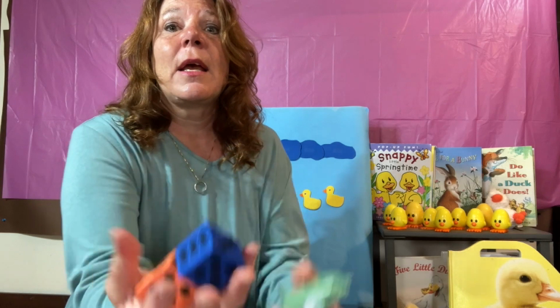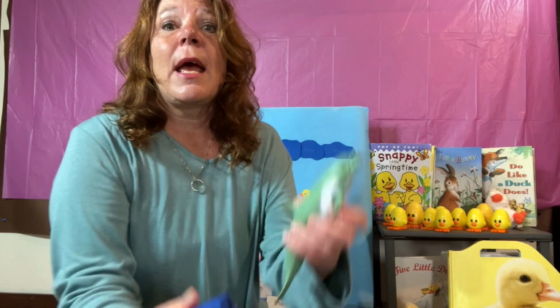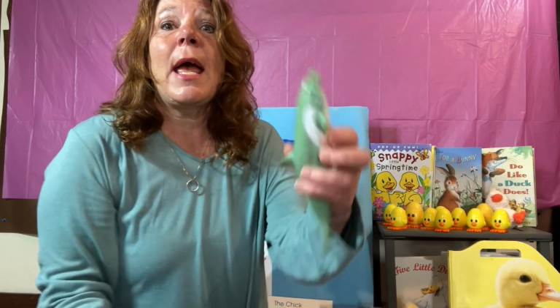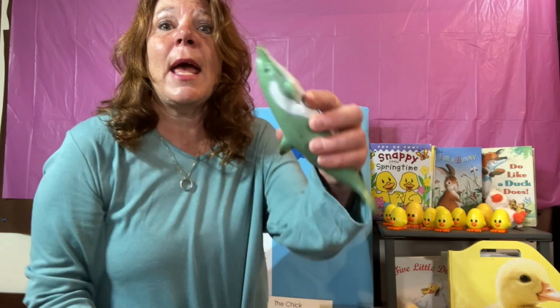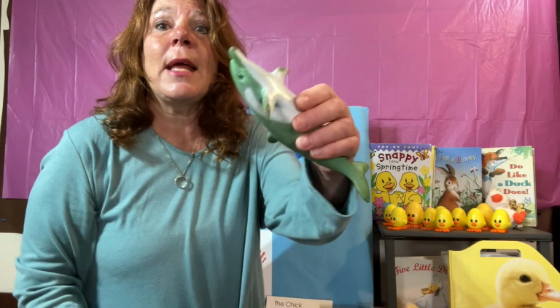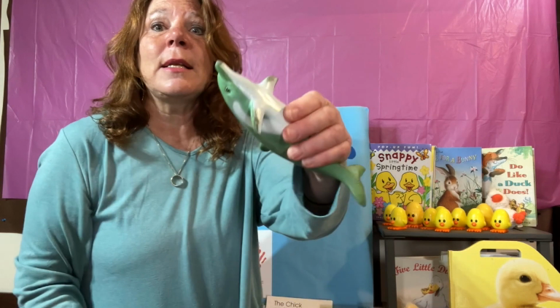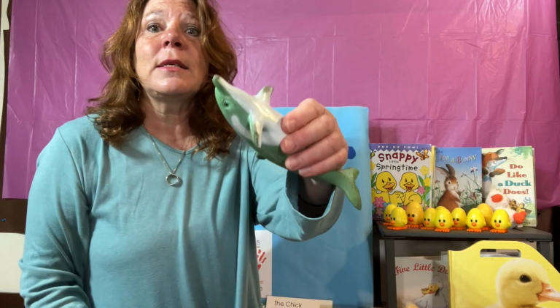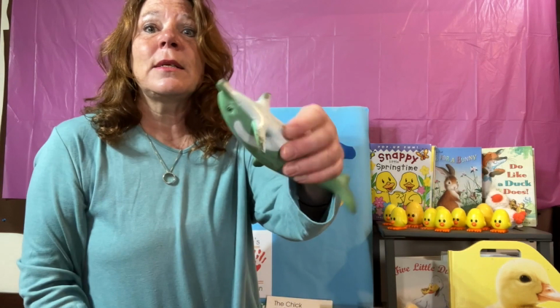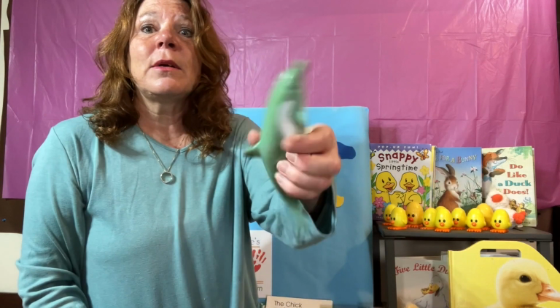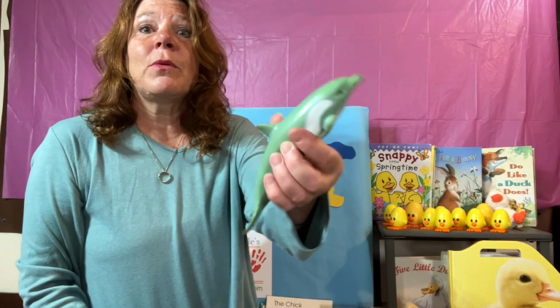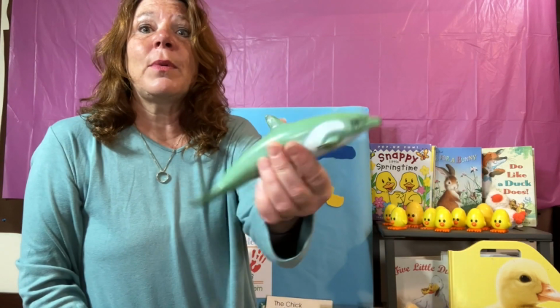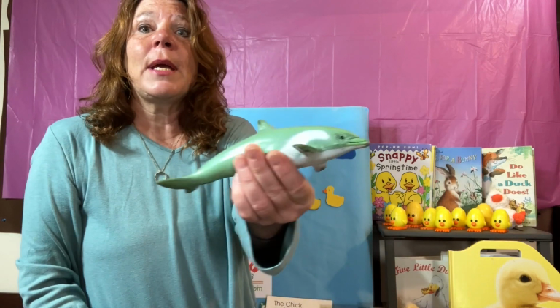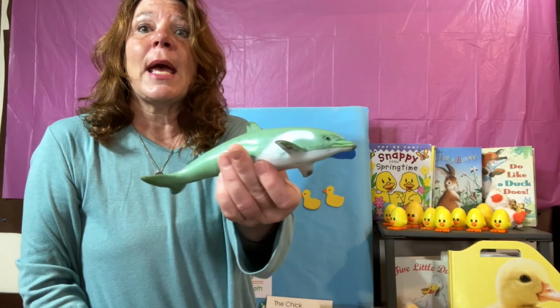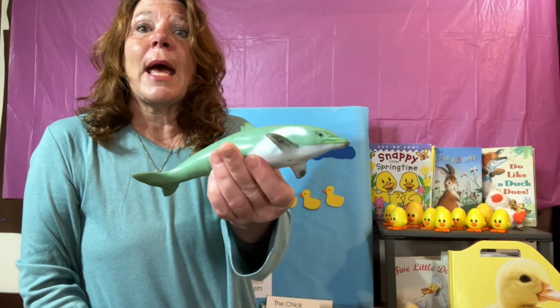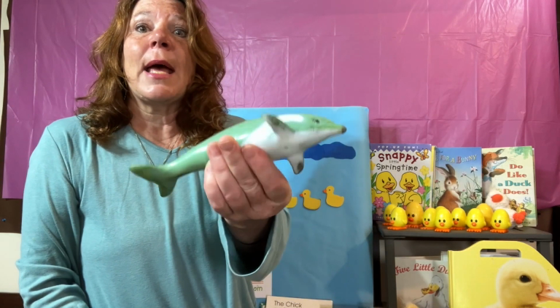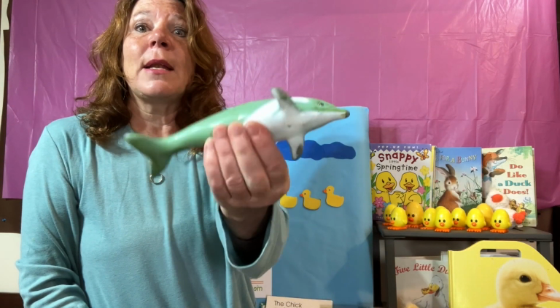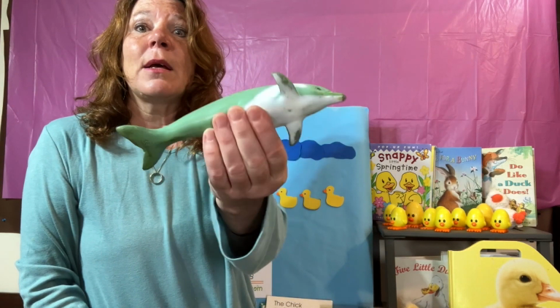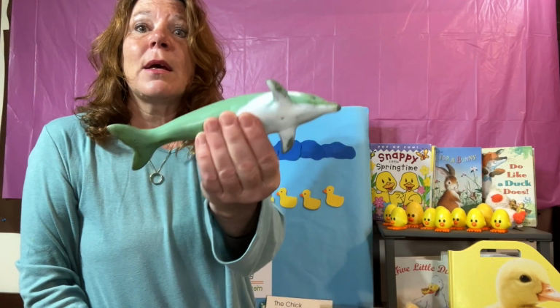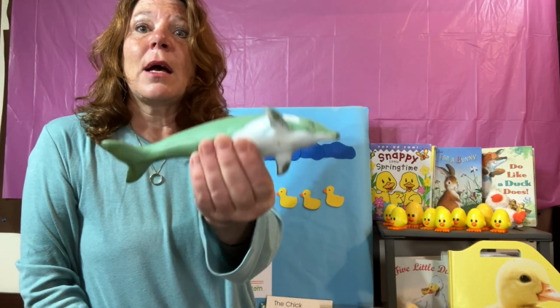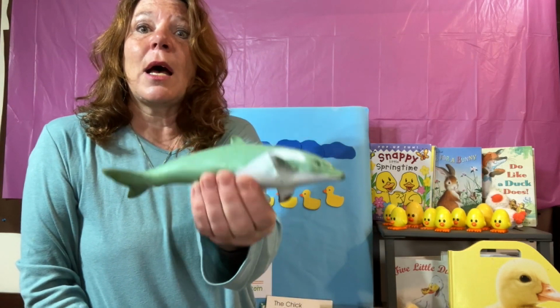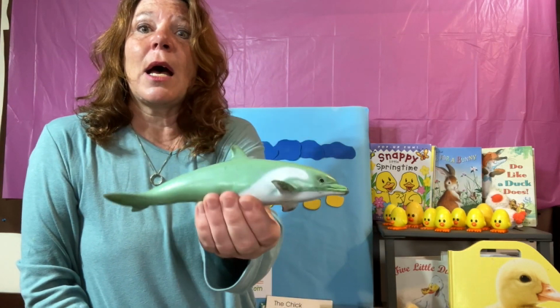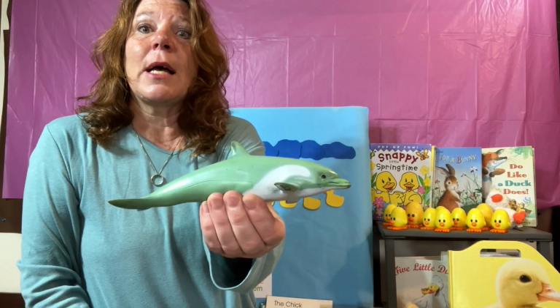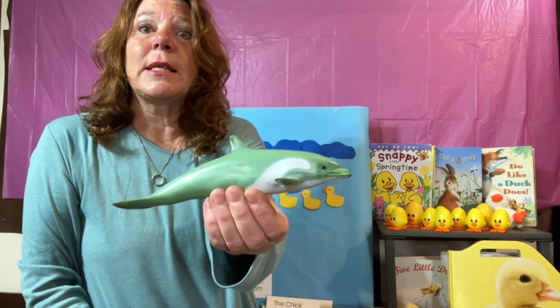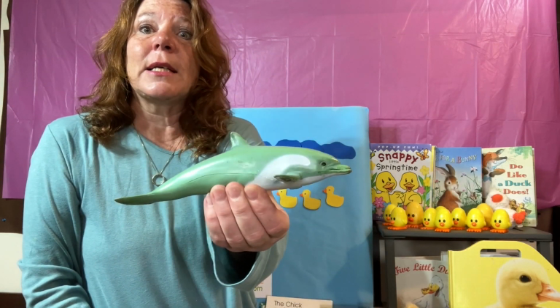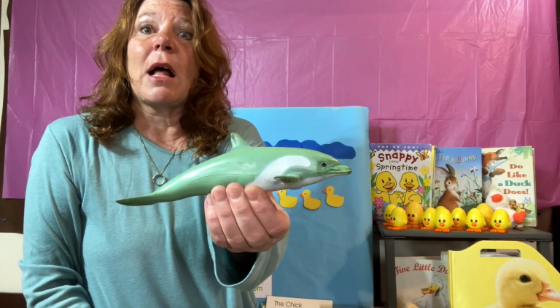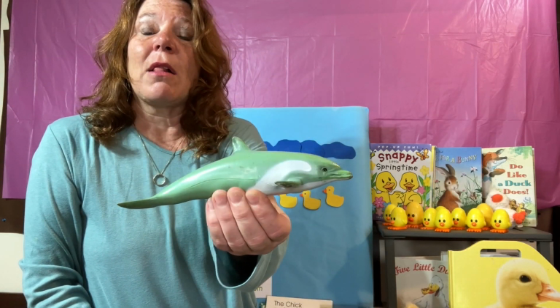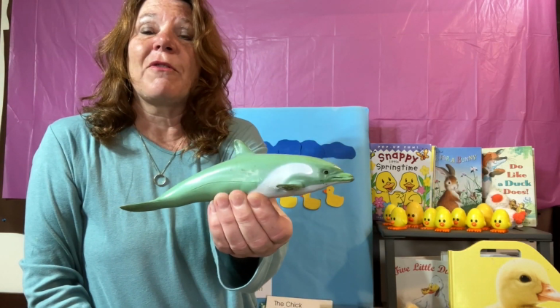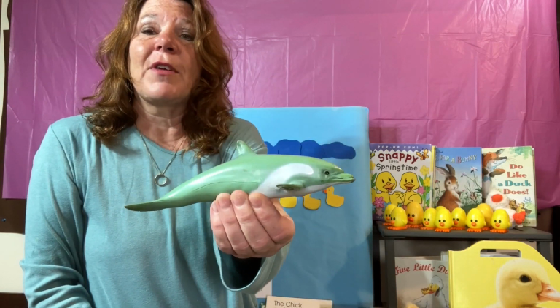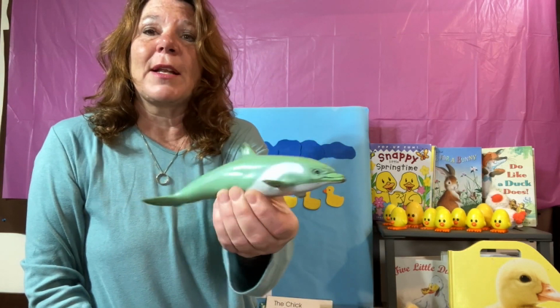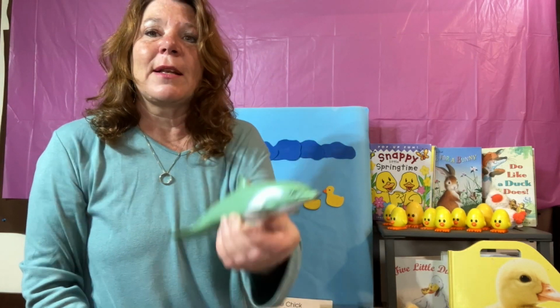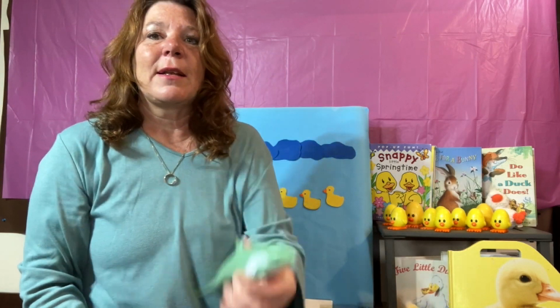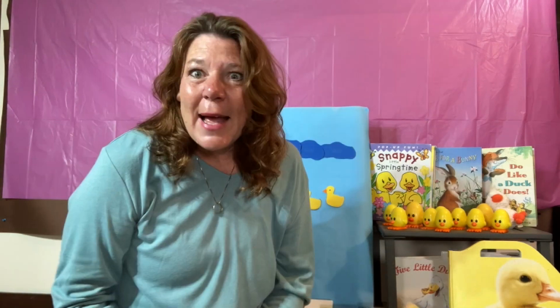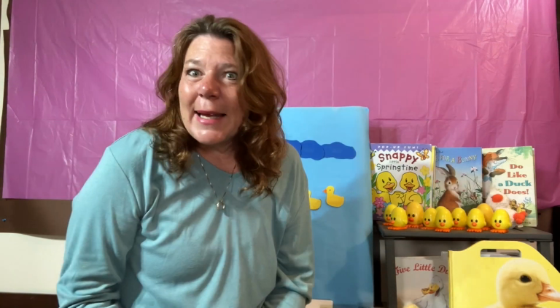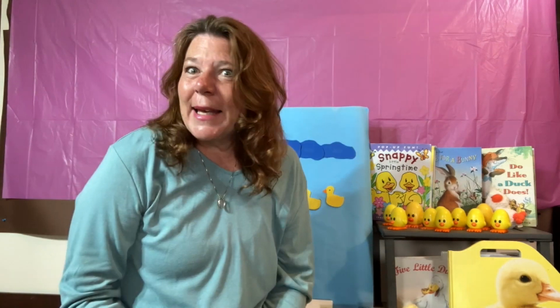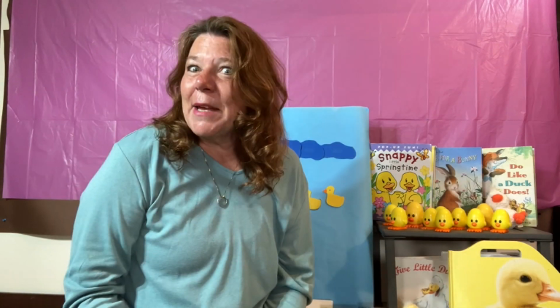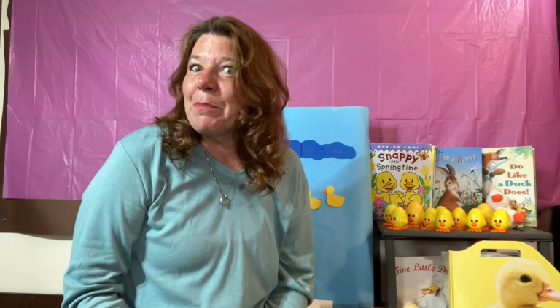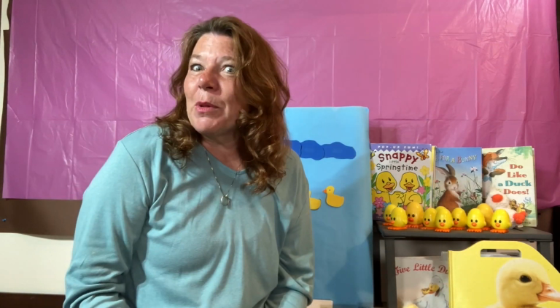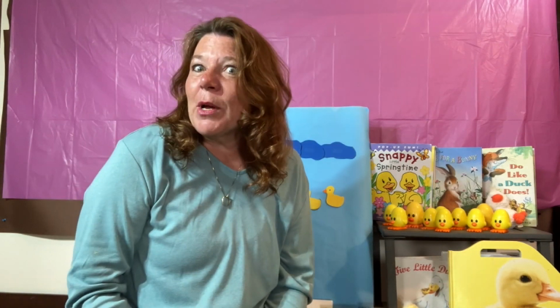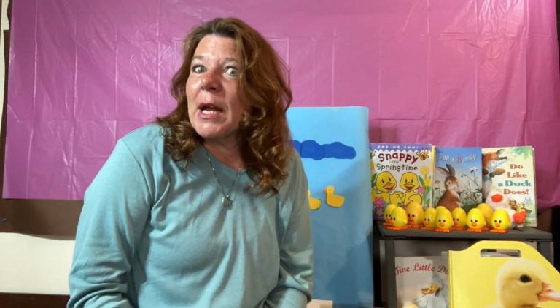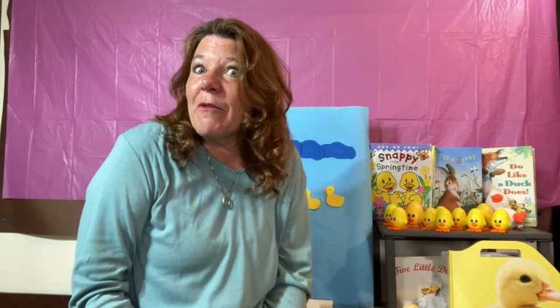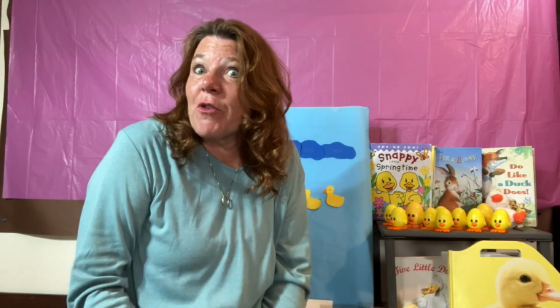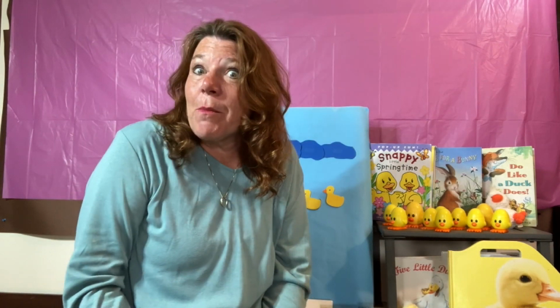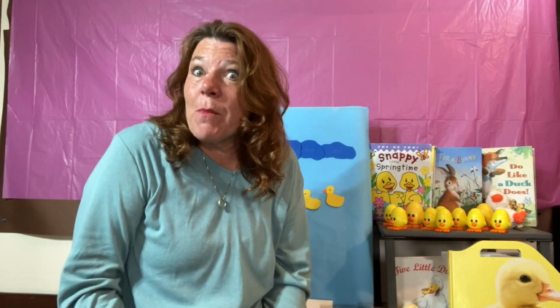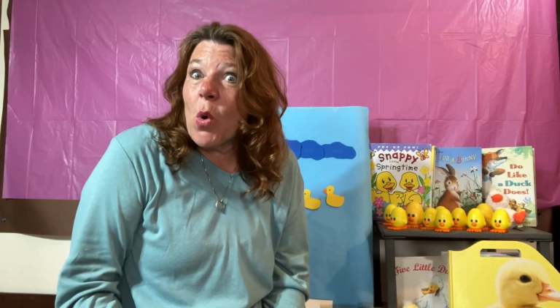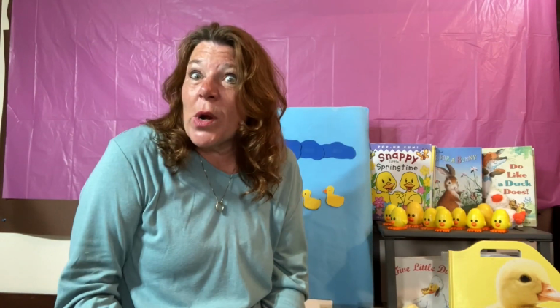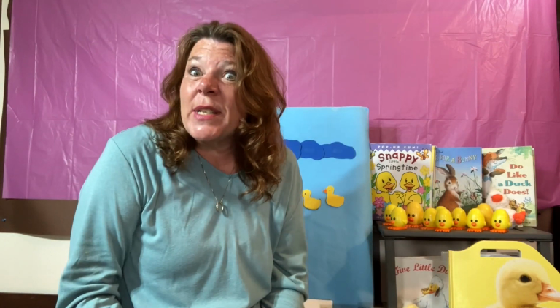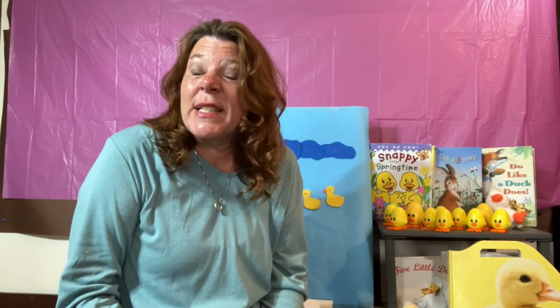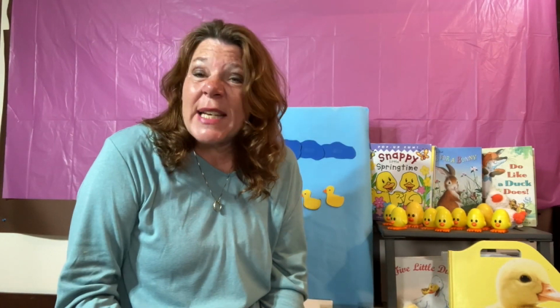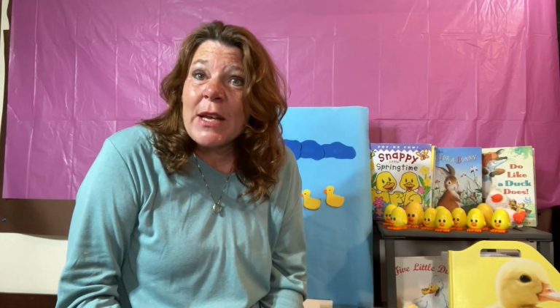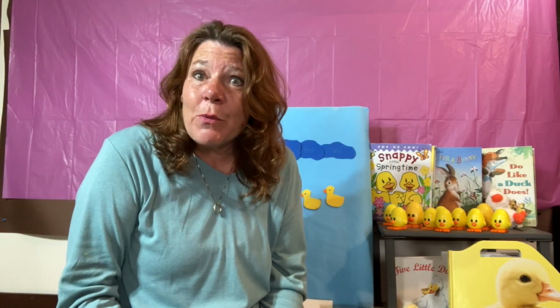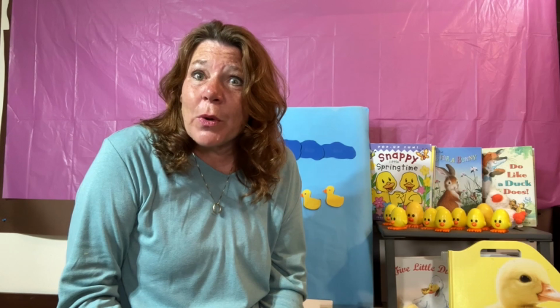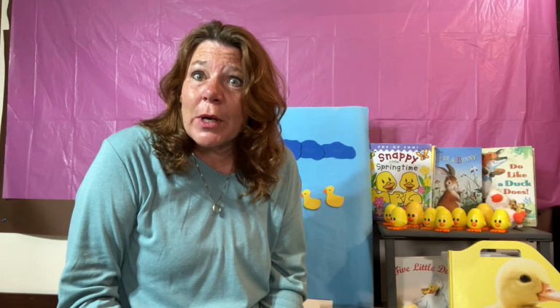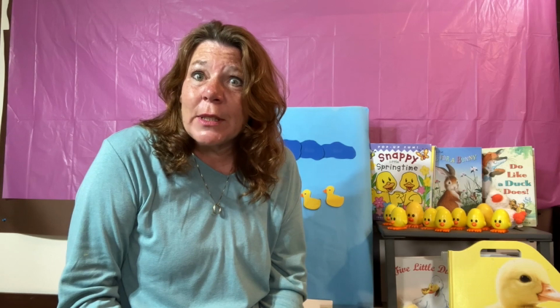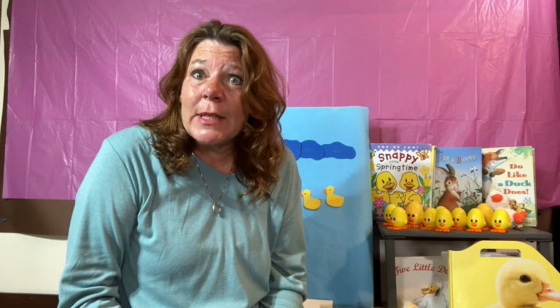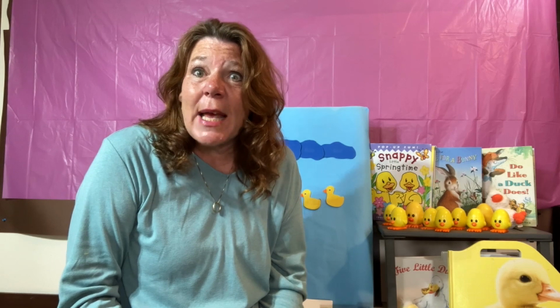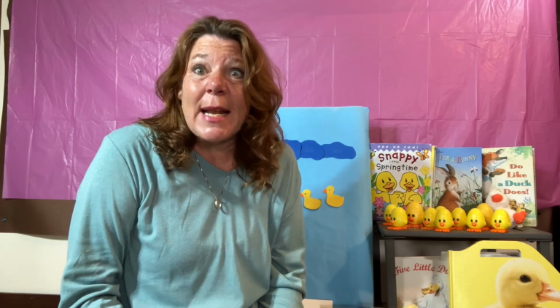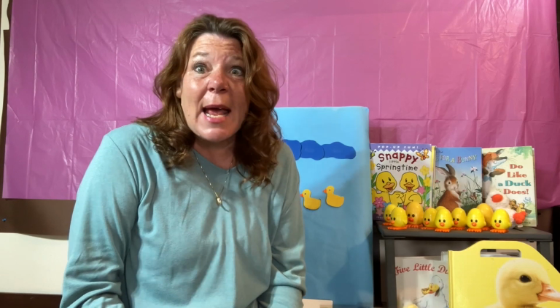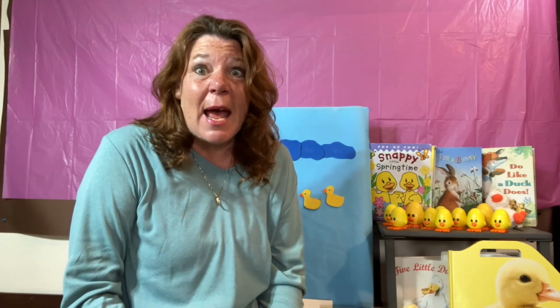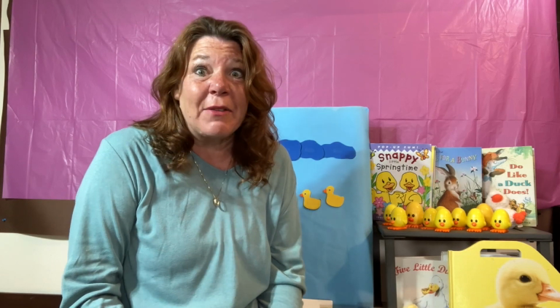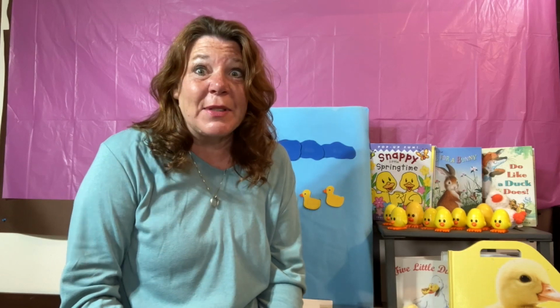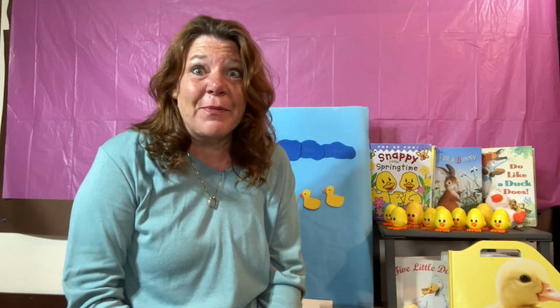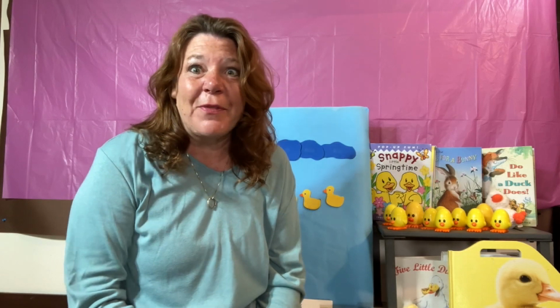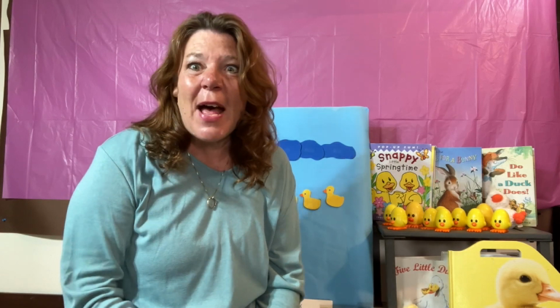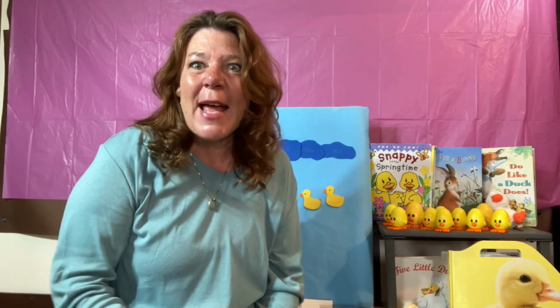Let's go over those D words one more time: duck, dog, dinosaur, die or dice, and dolphin. Keep looking for more D words and have some fun.